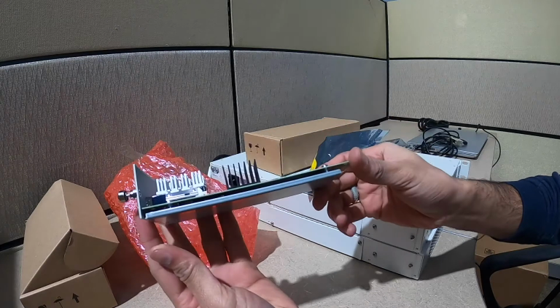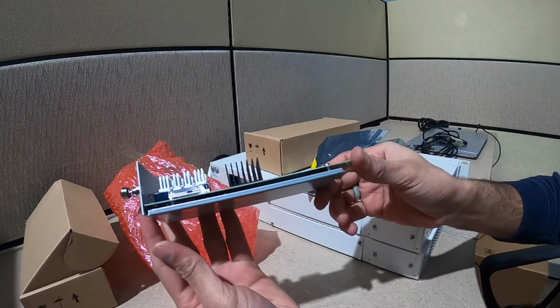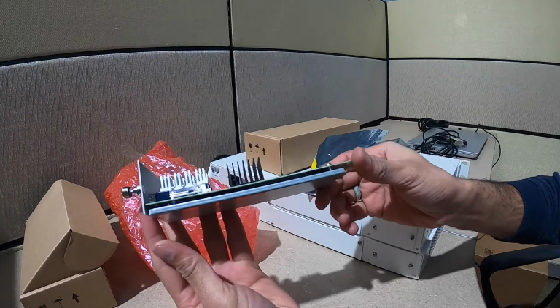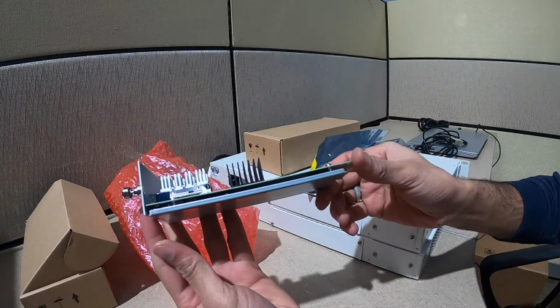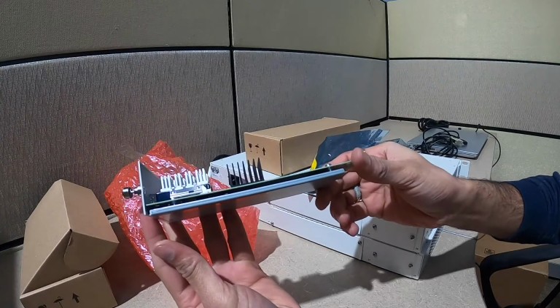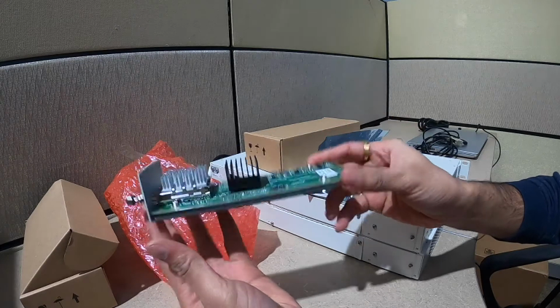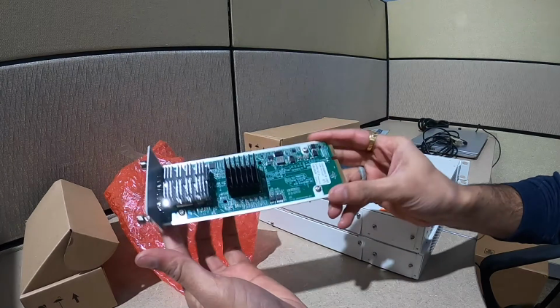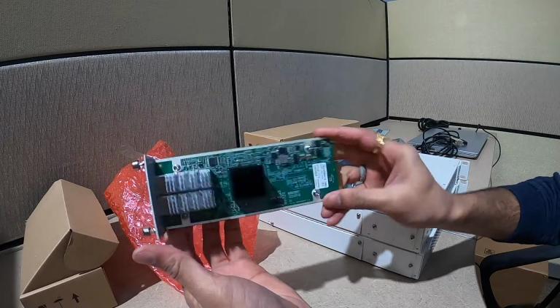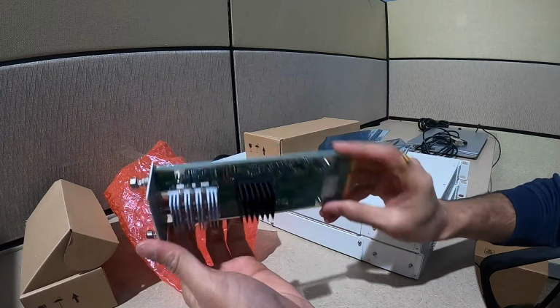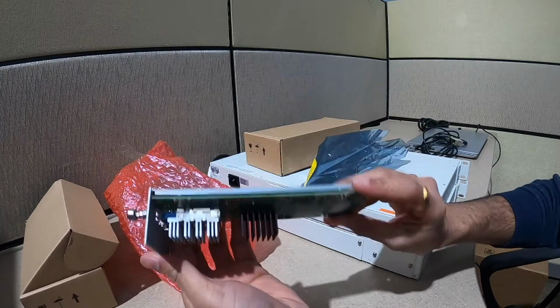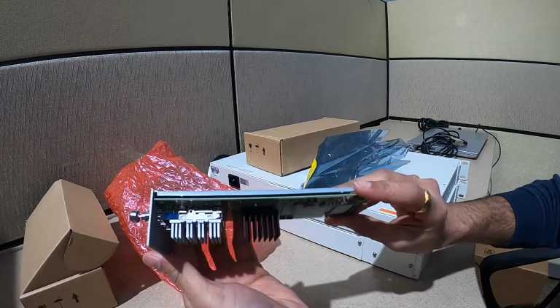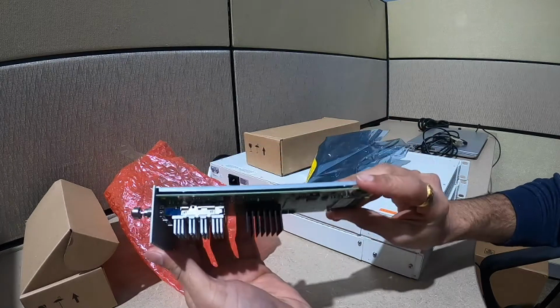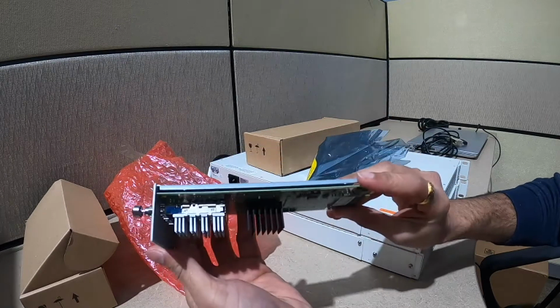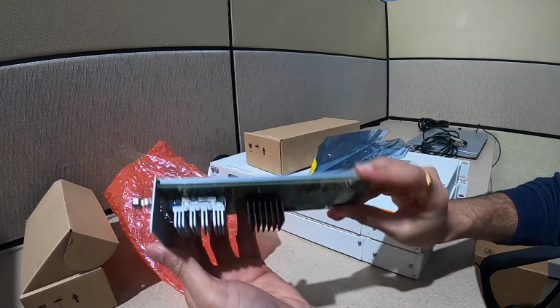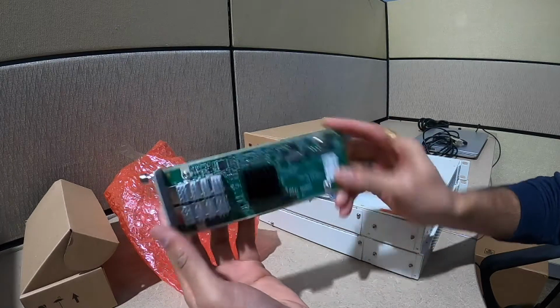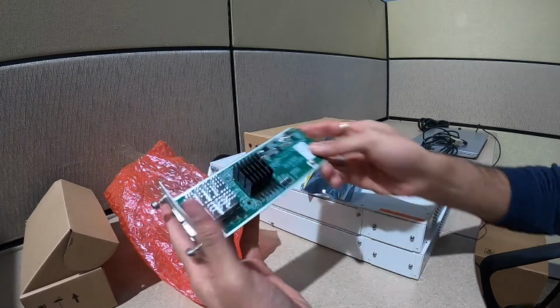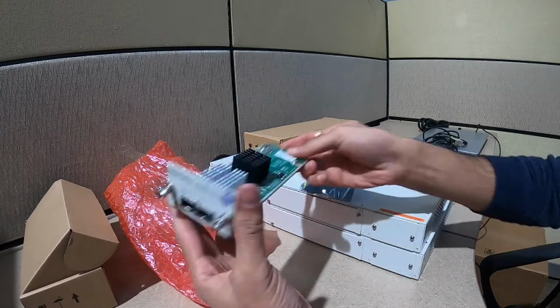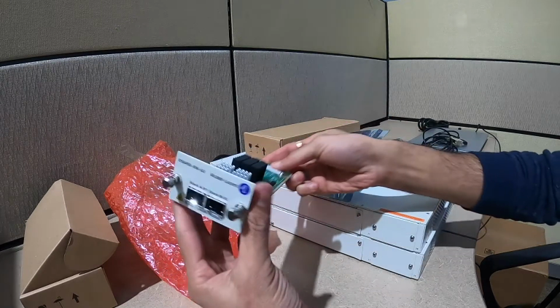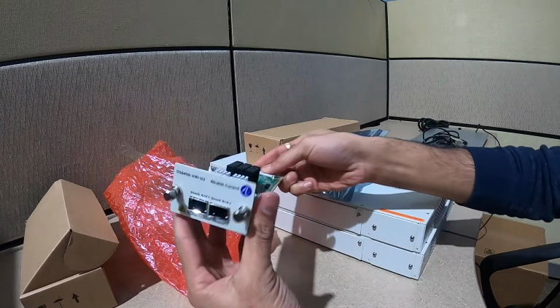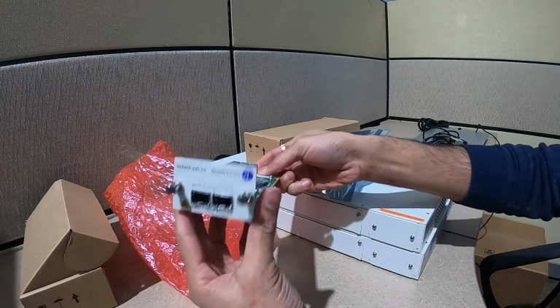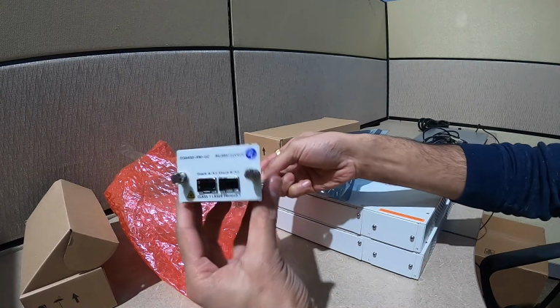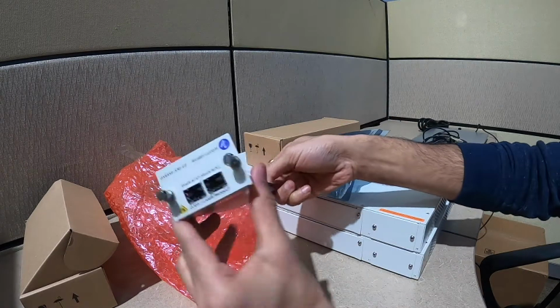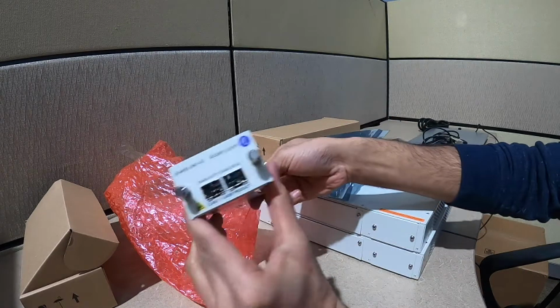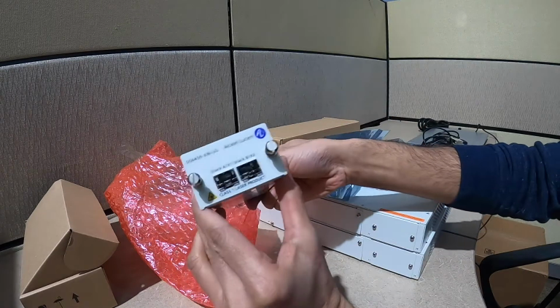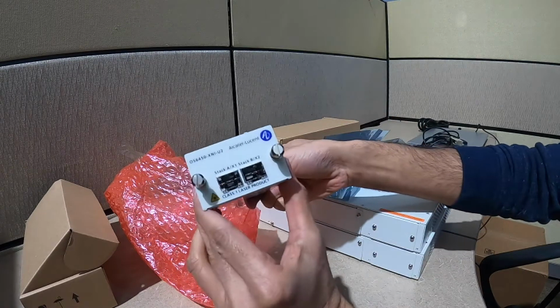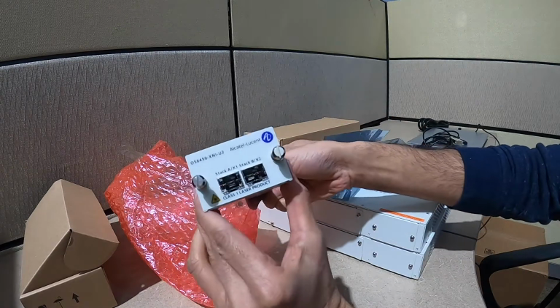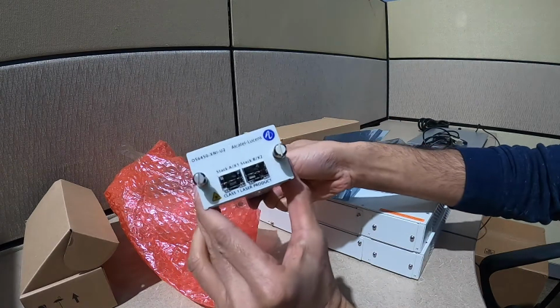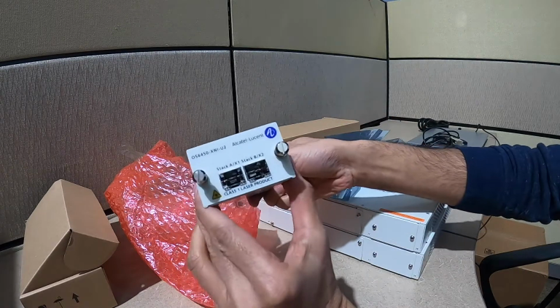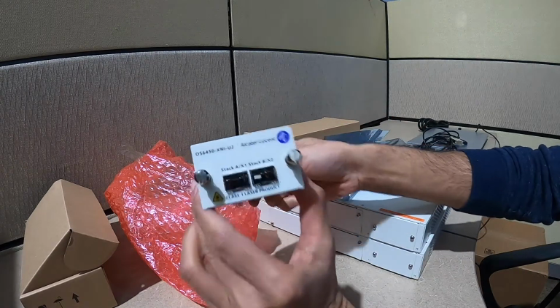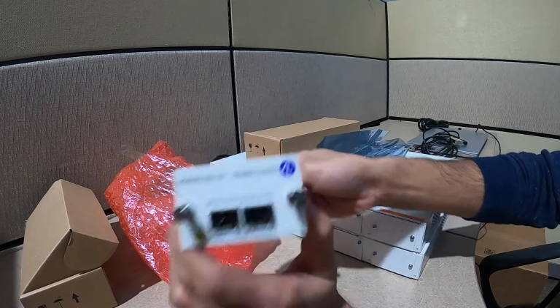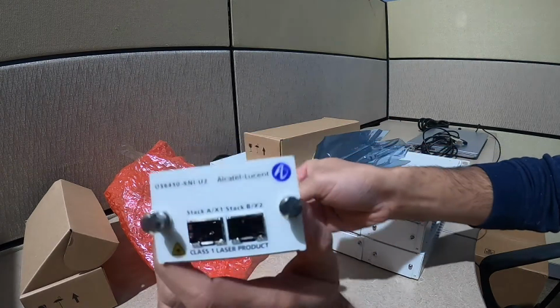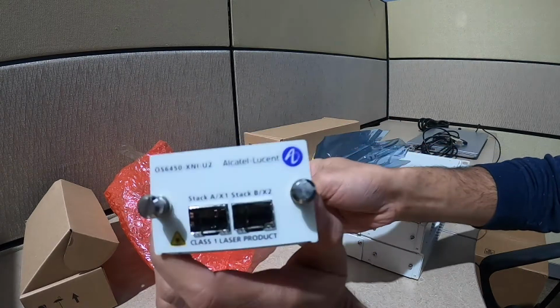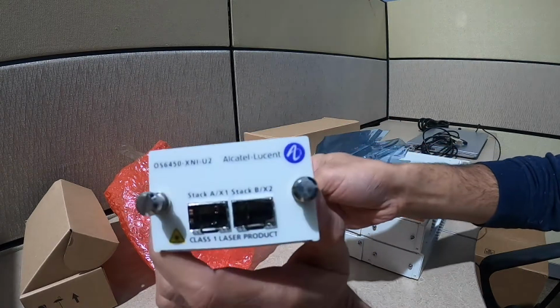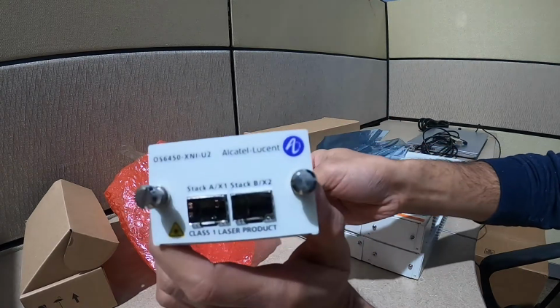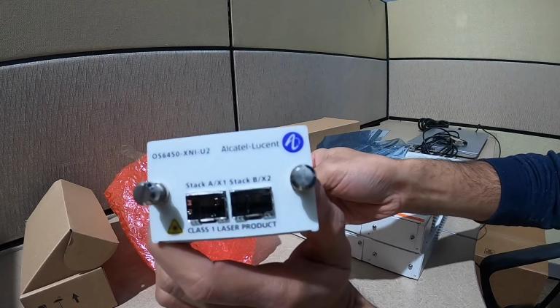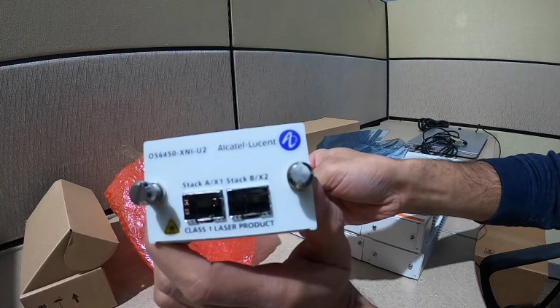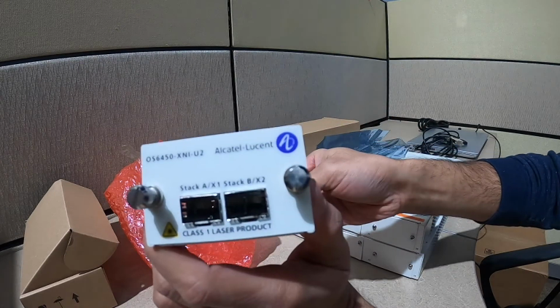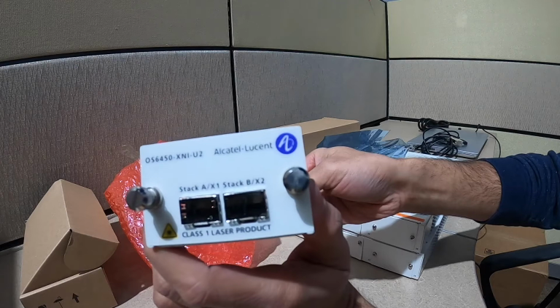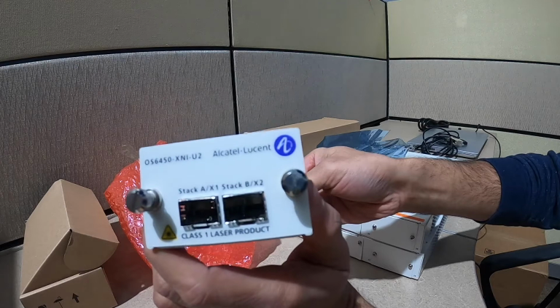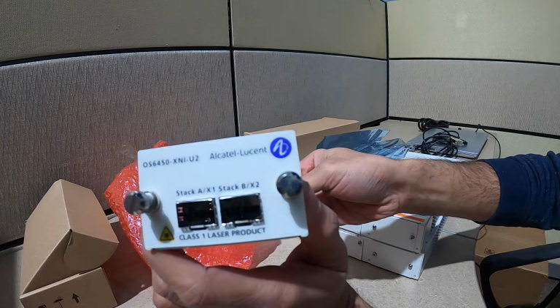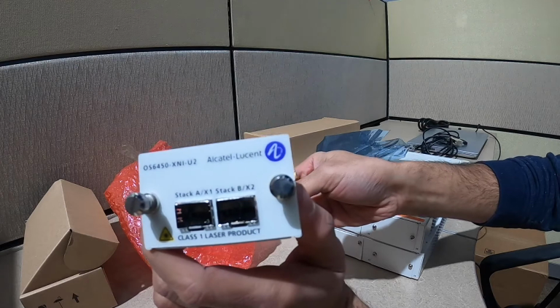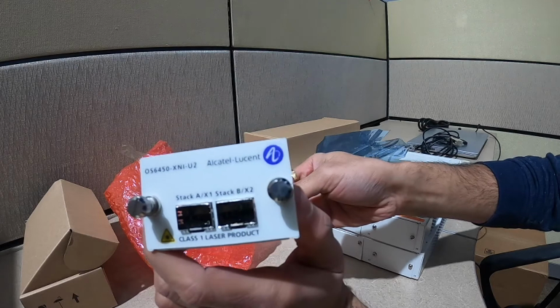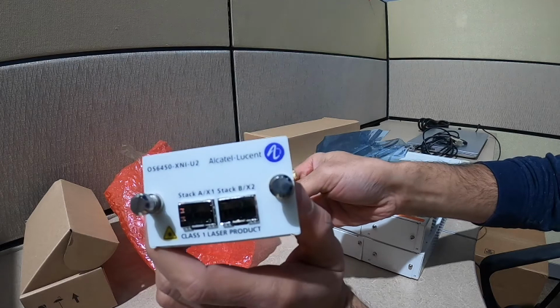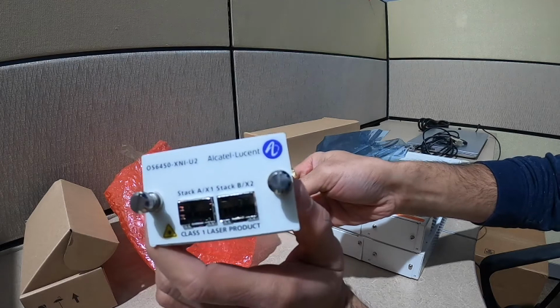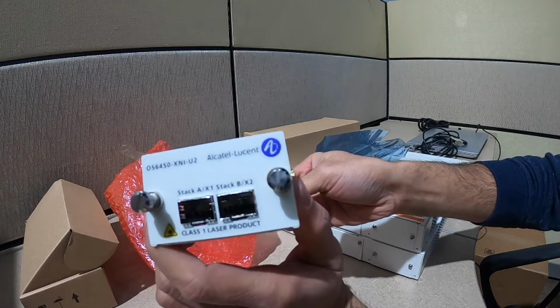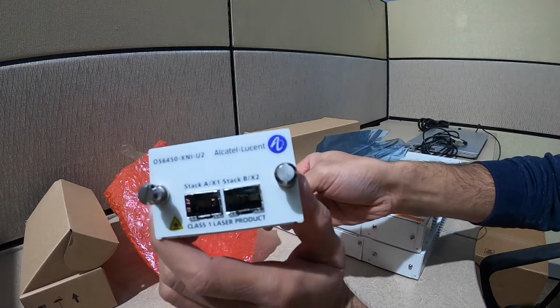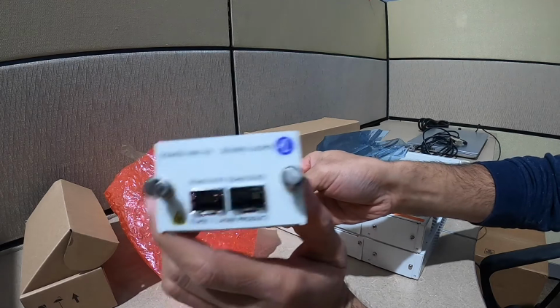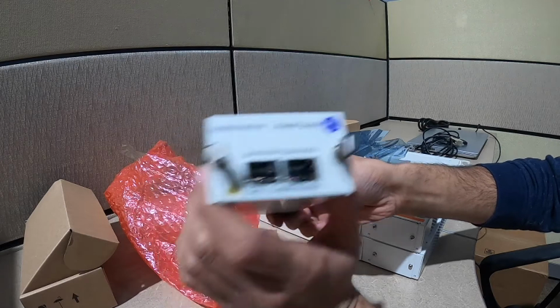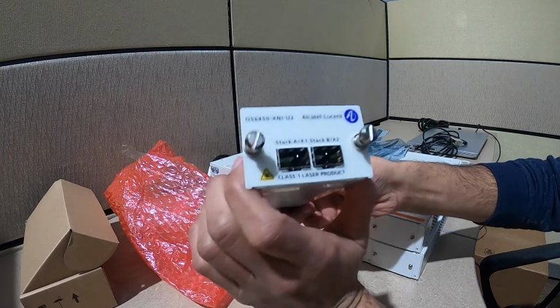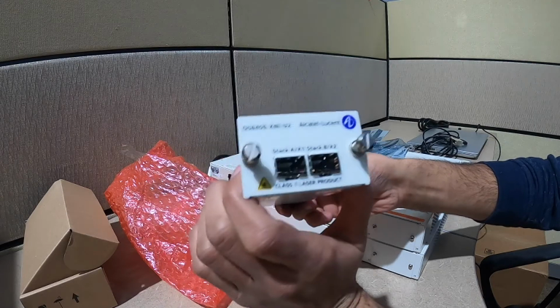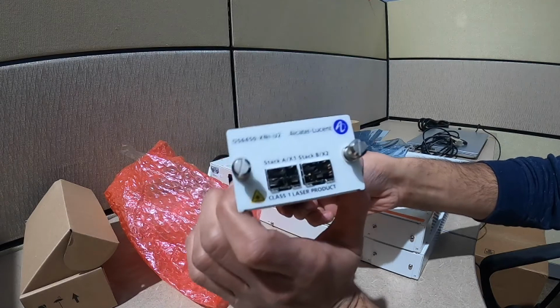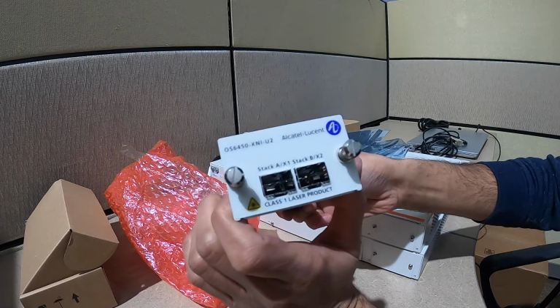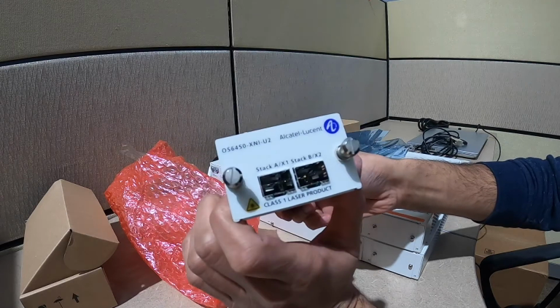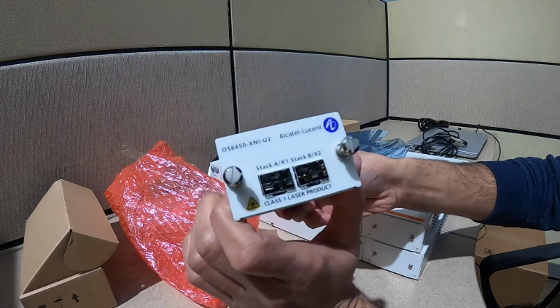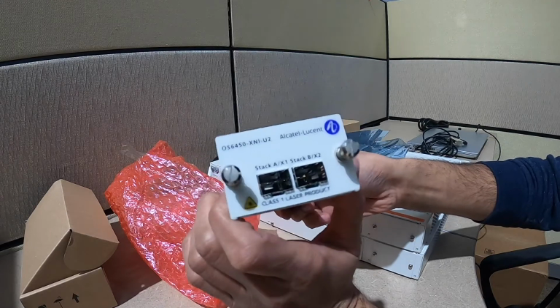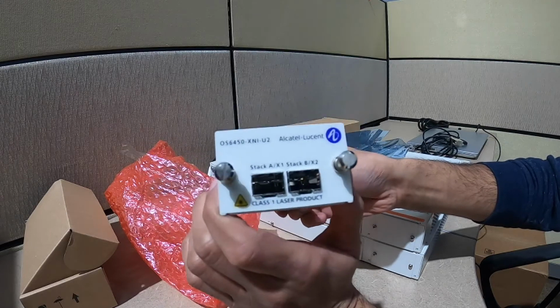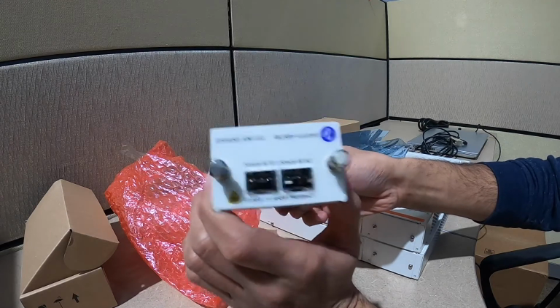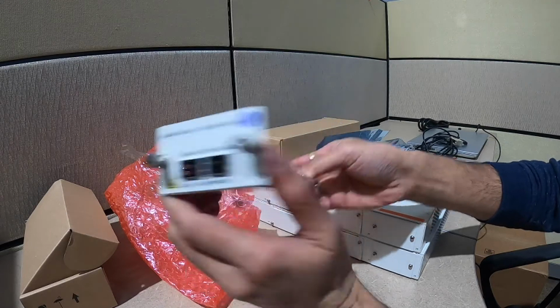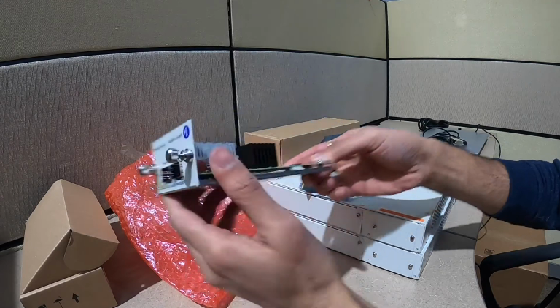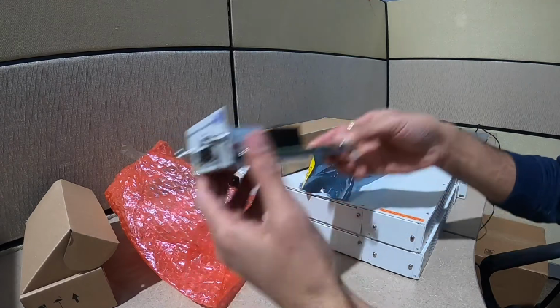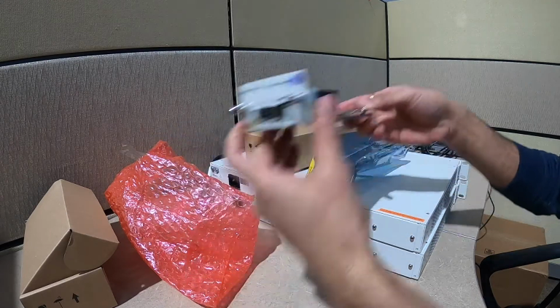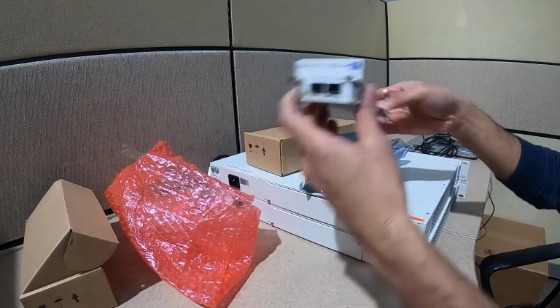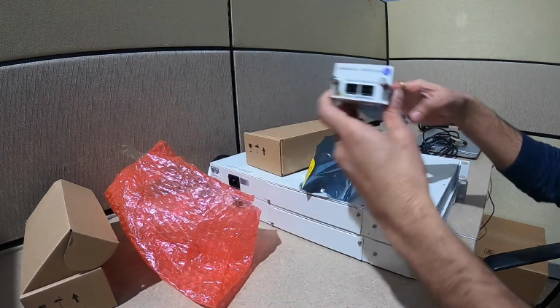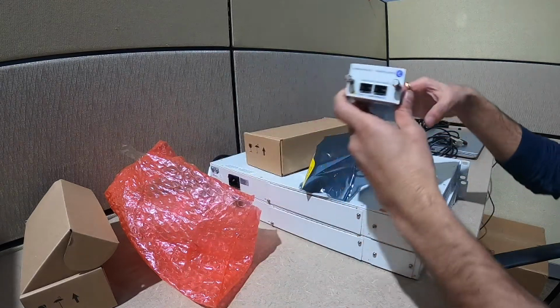This is how a stacking module looks like. It has two ports: Stack A slash X1 and Stack B slash X2.